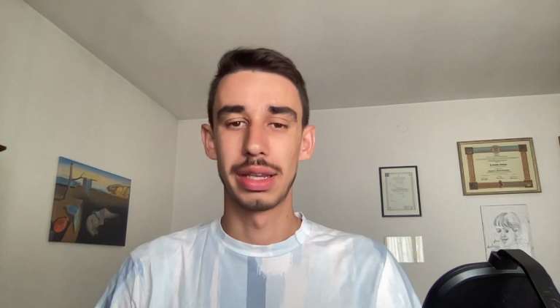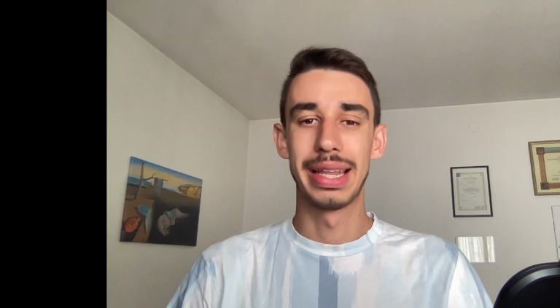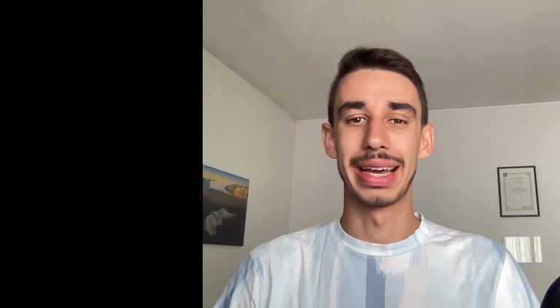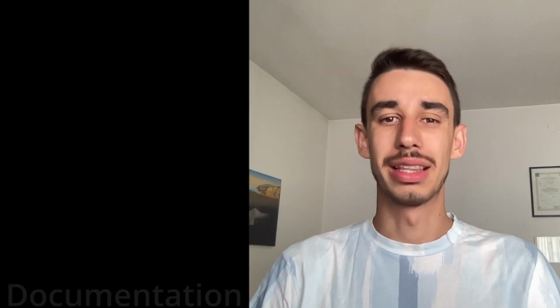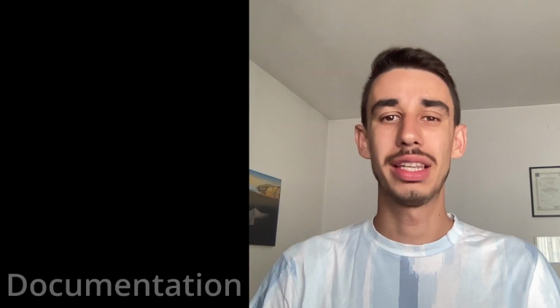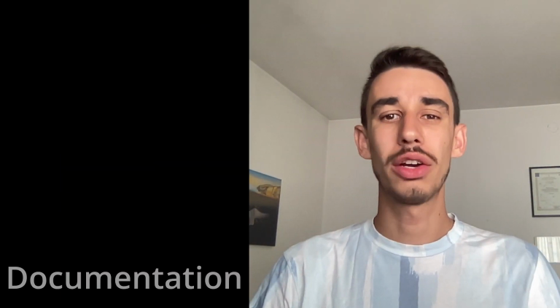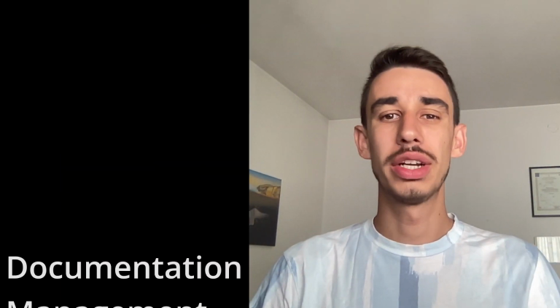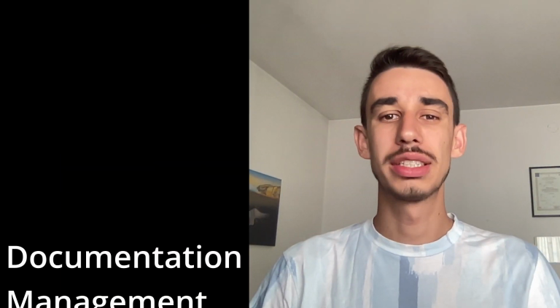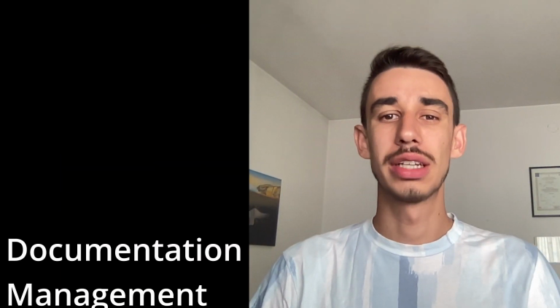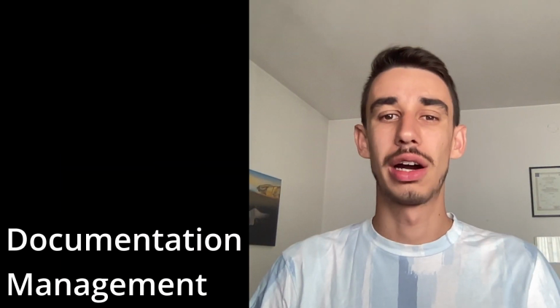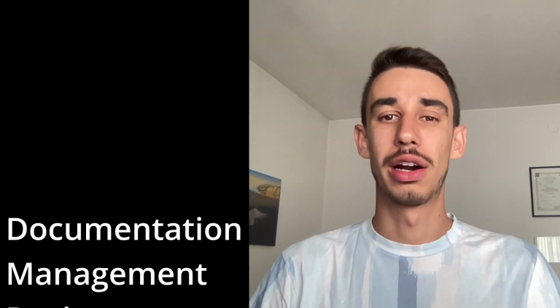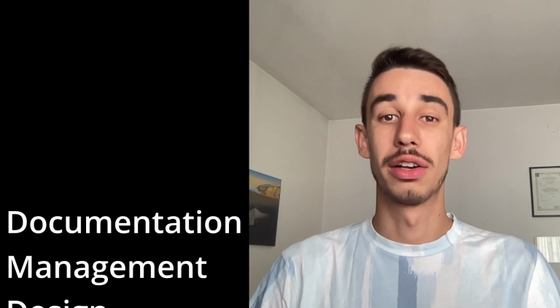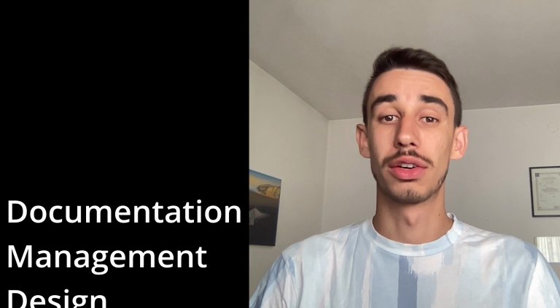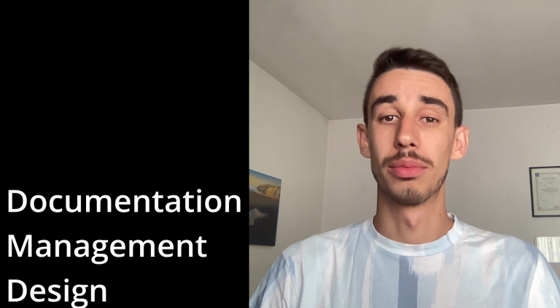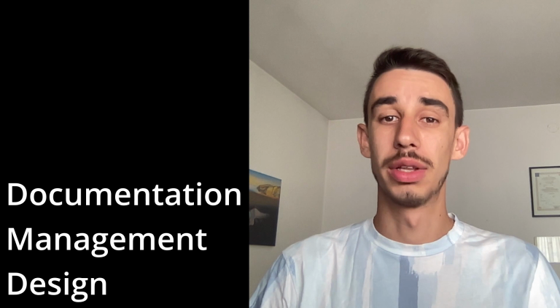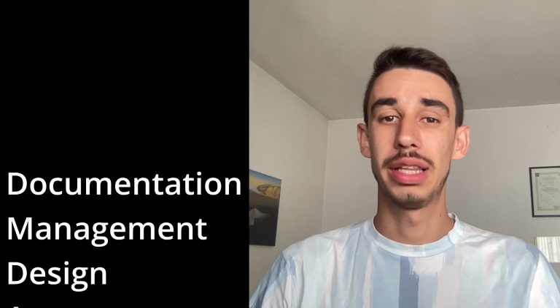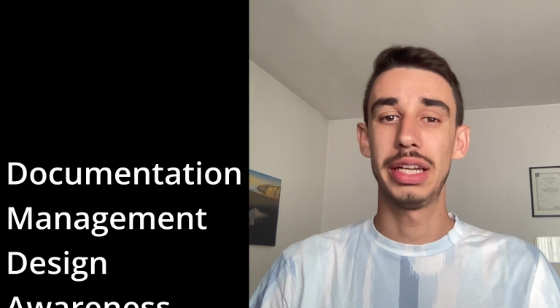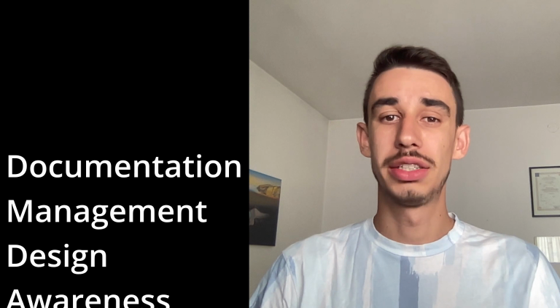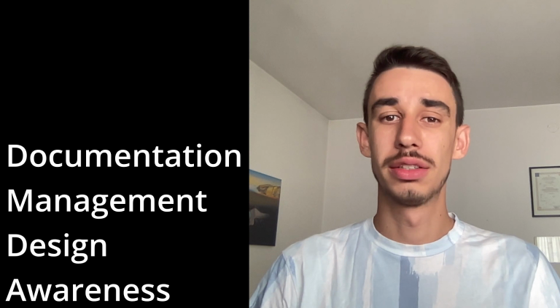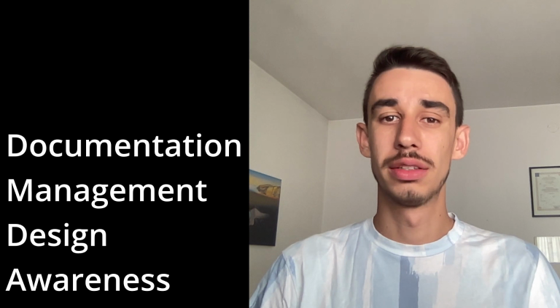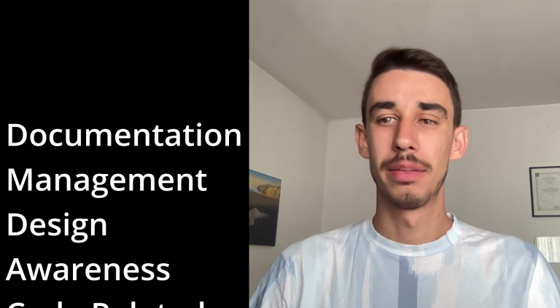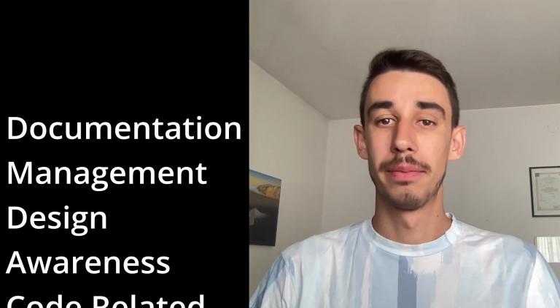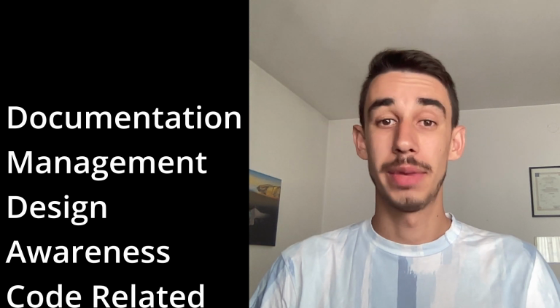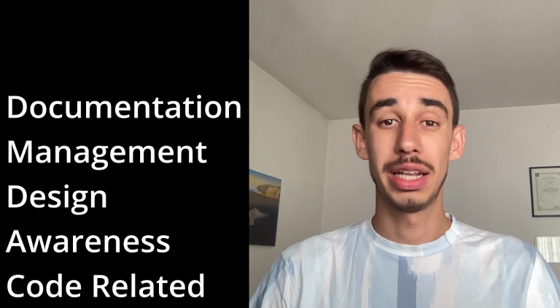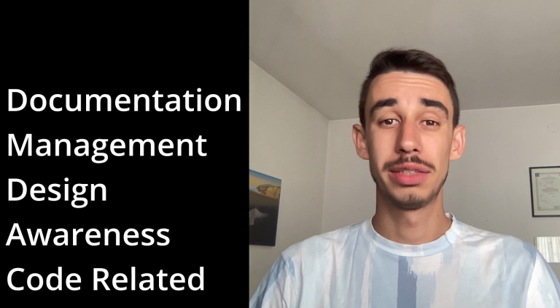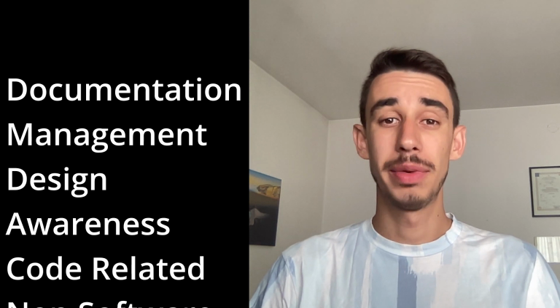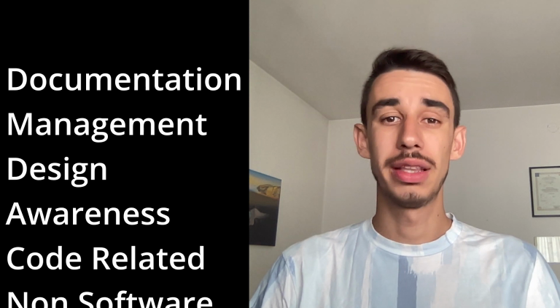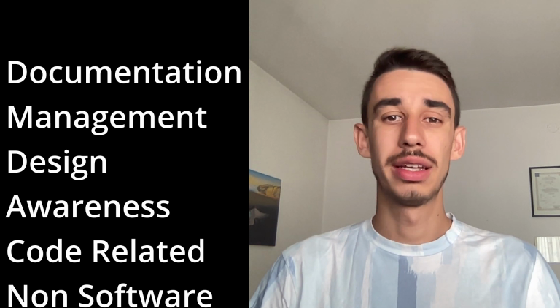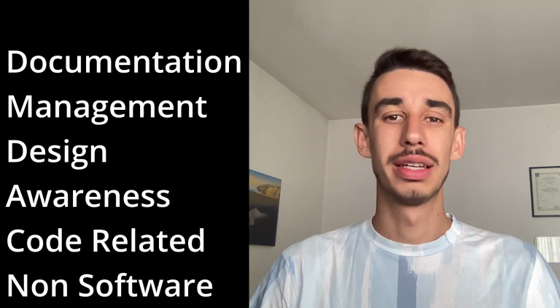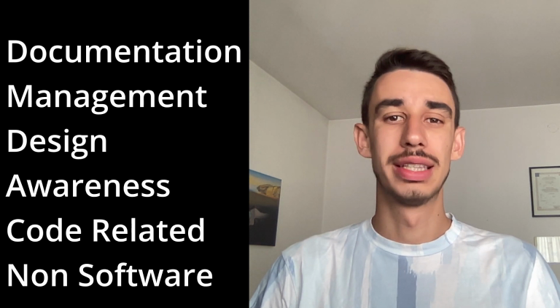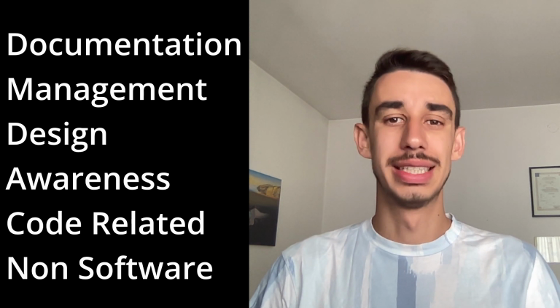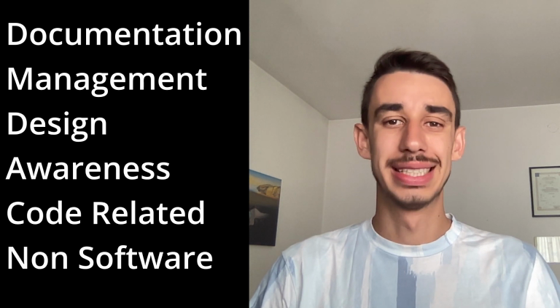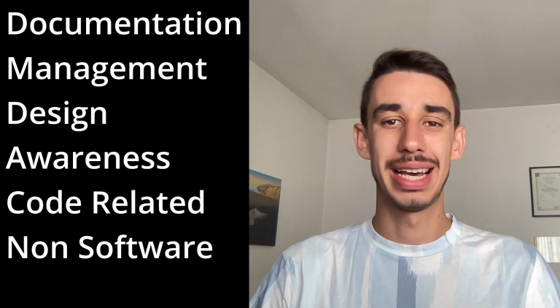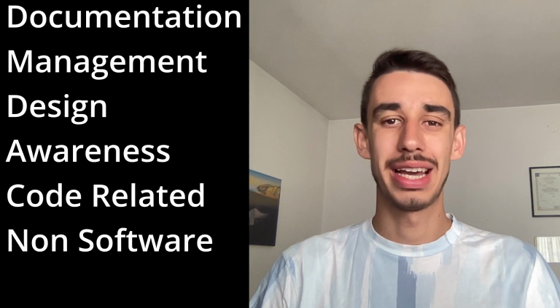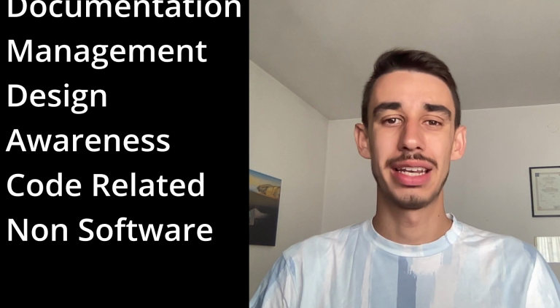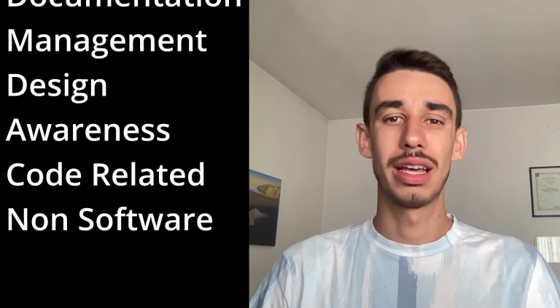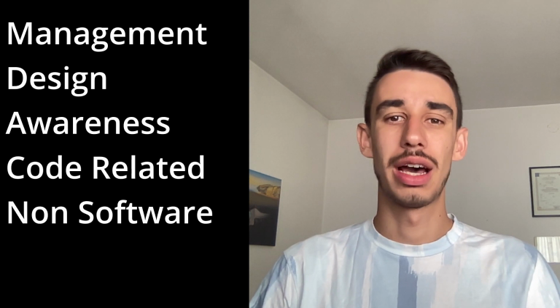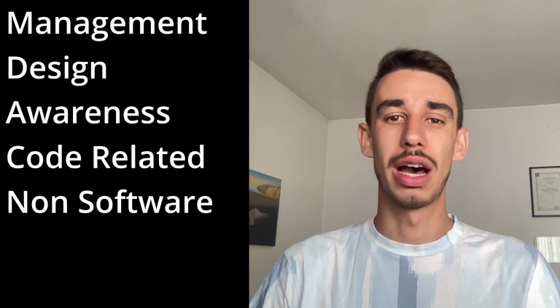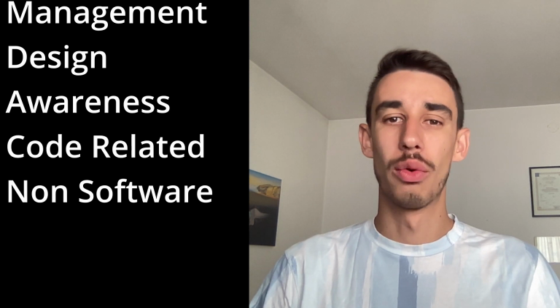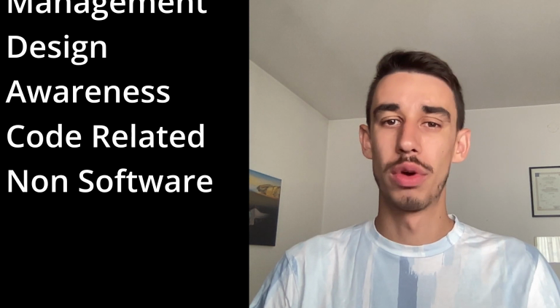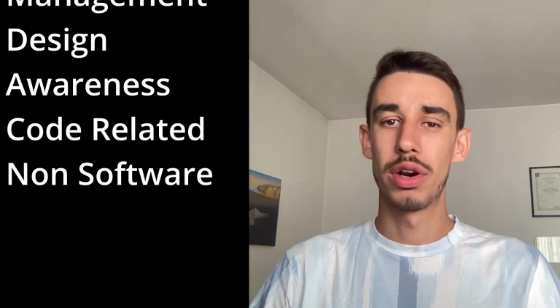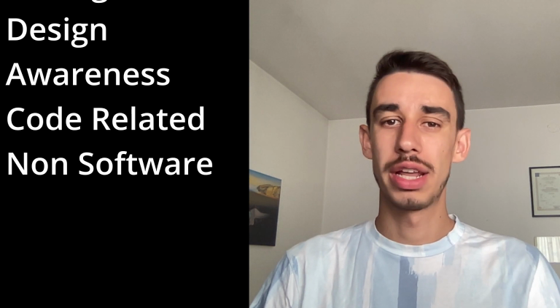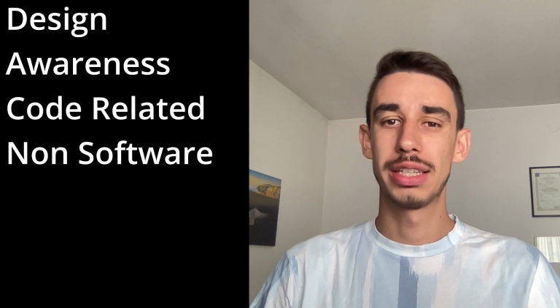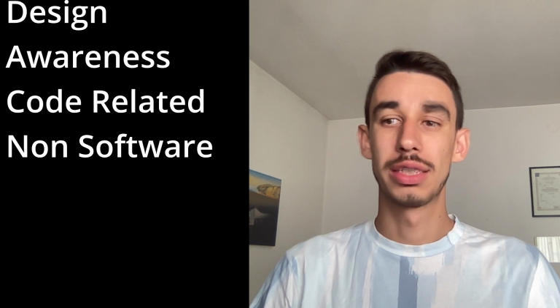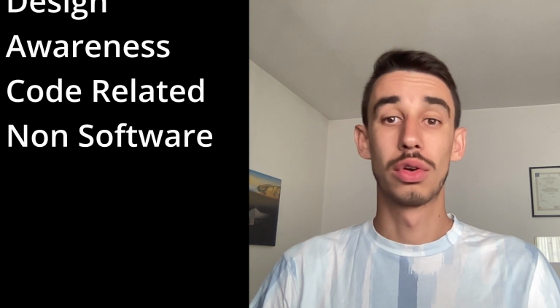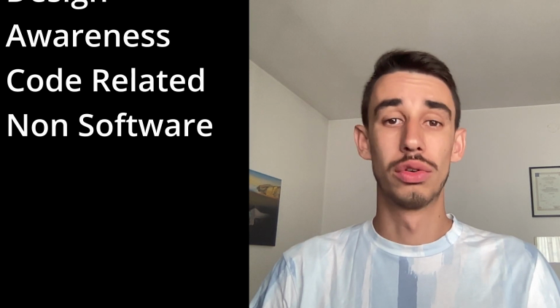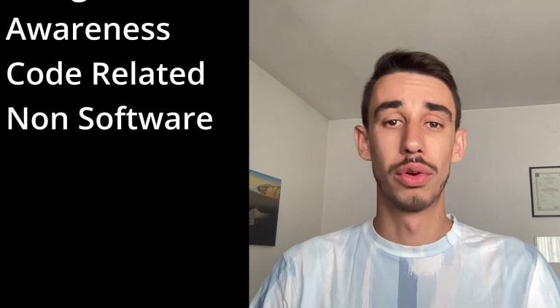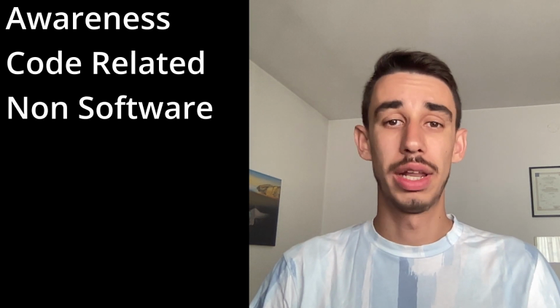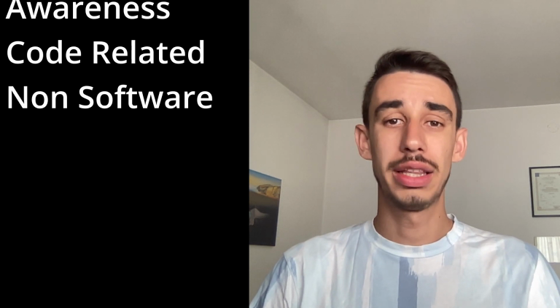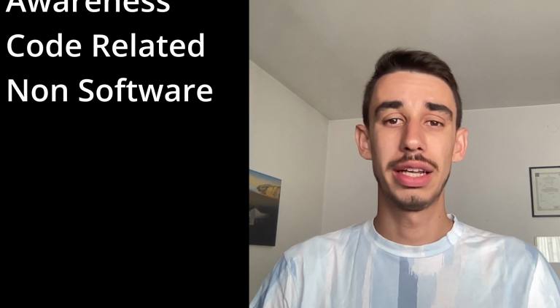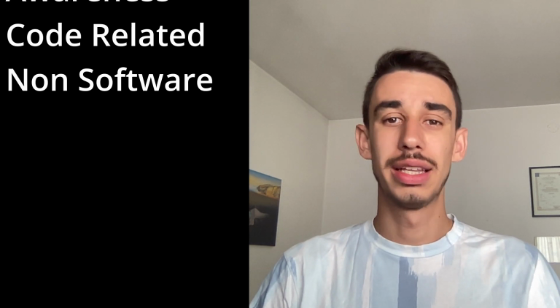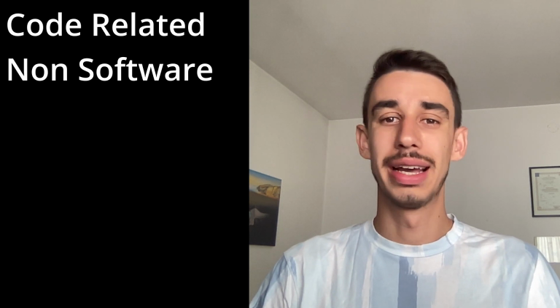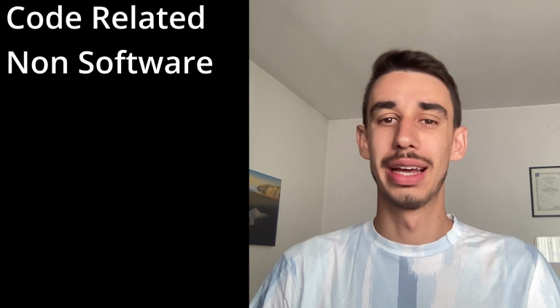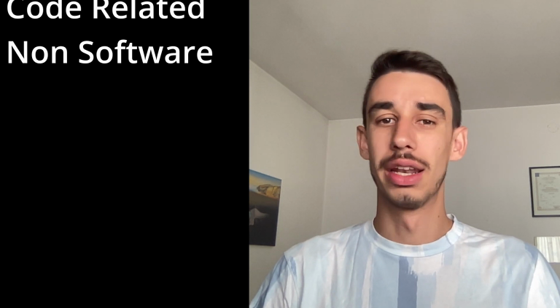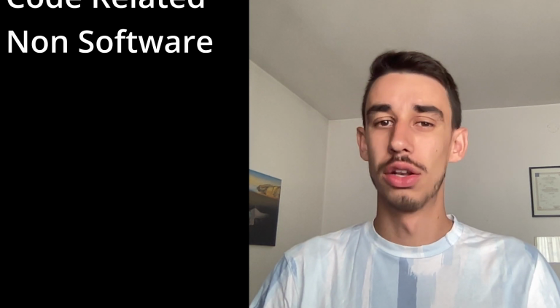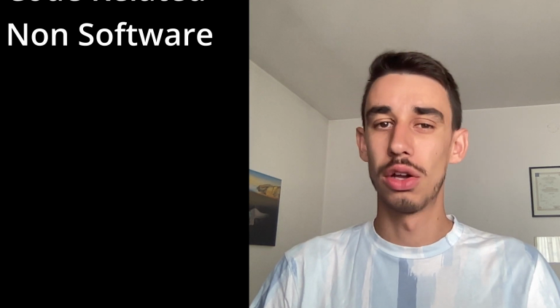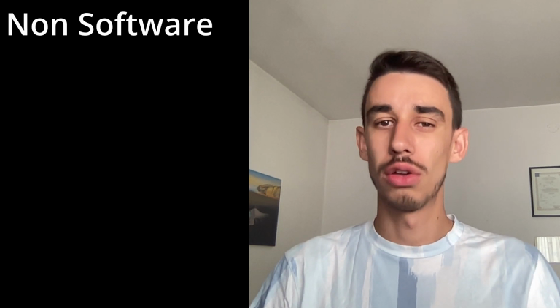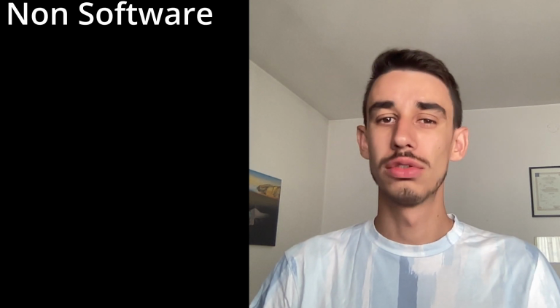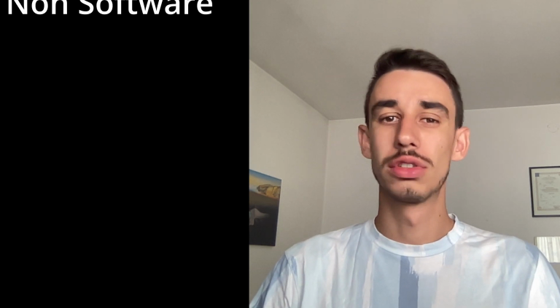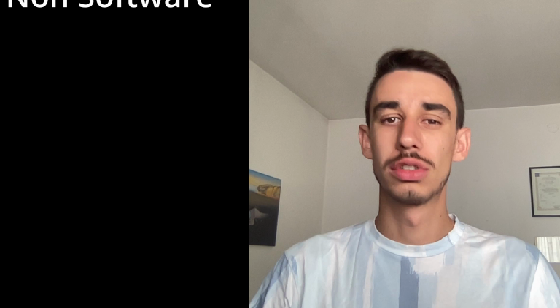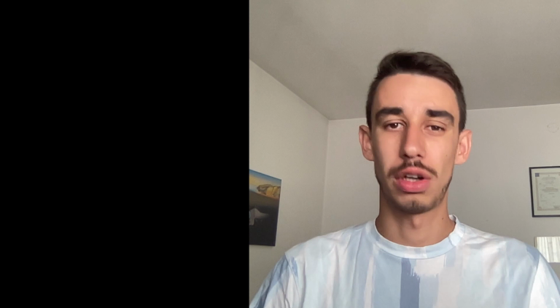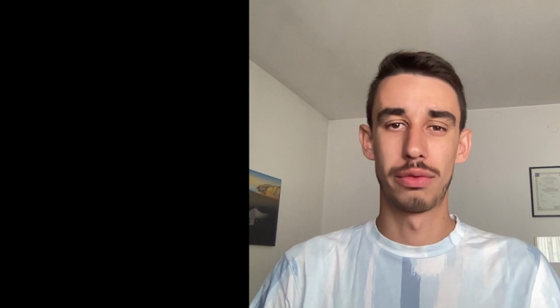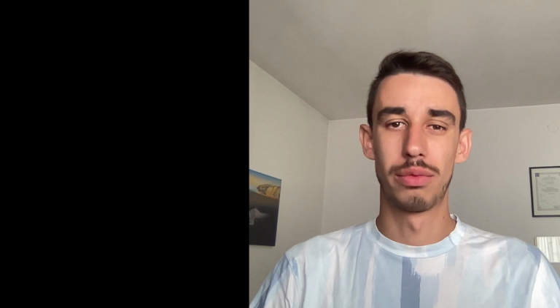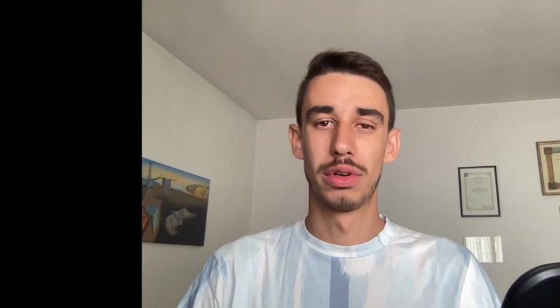The categories are documentation, management, design, awareness, code-related, and non-software.